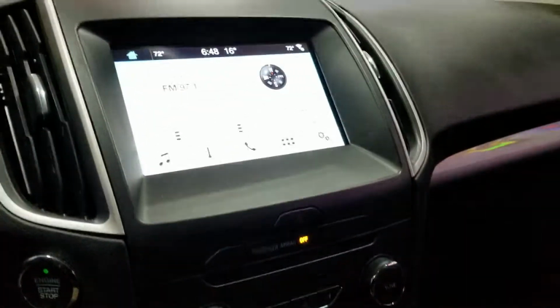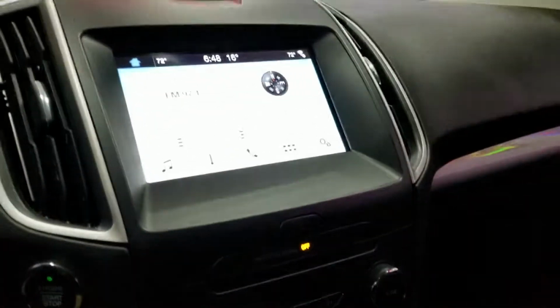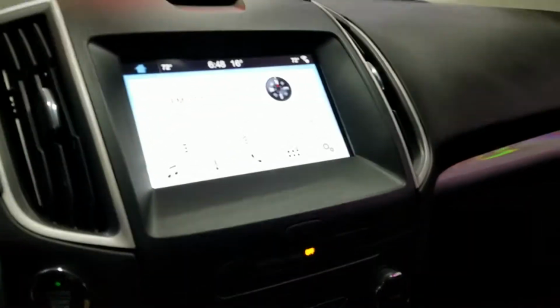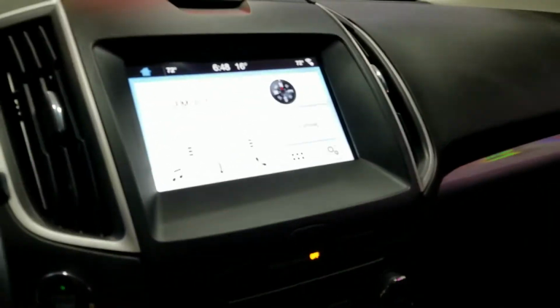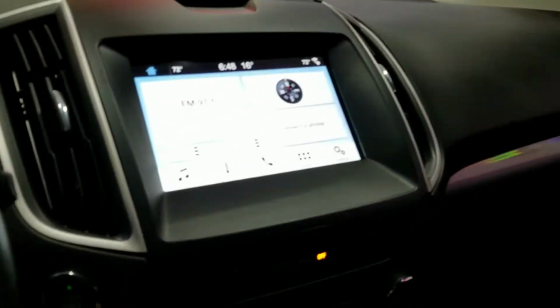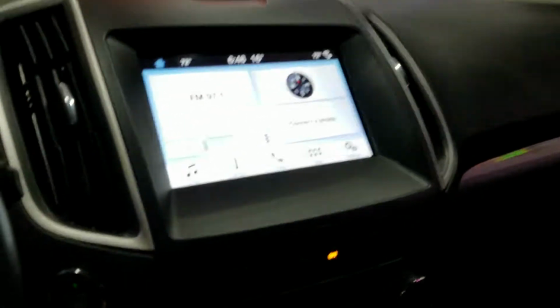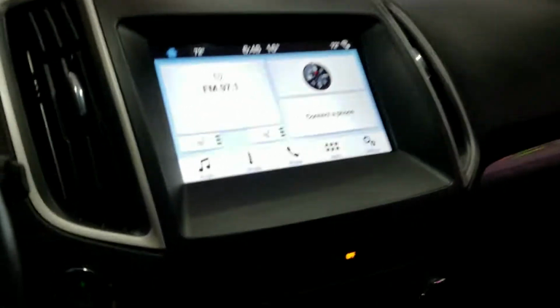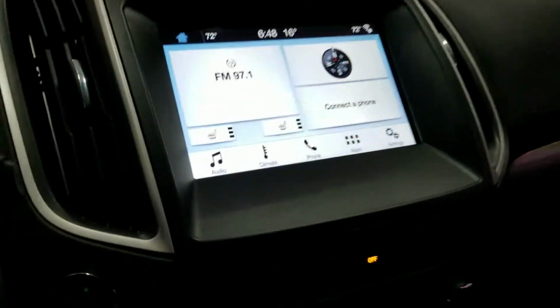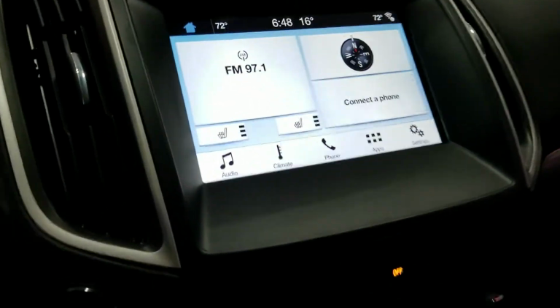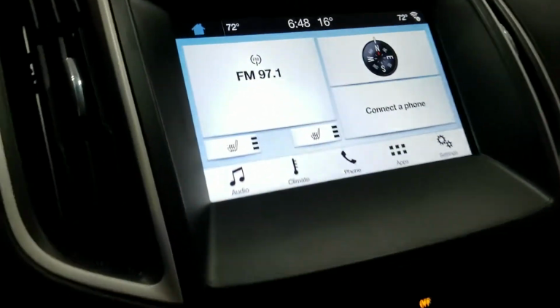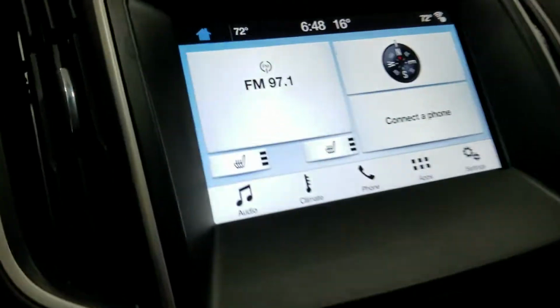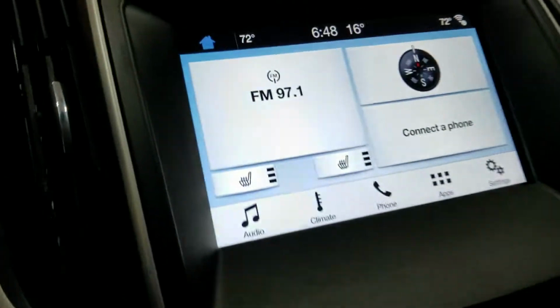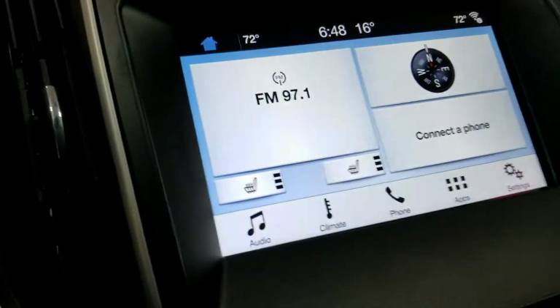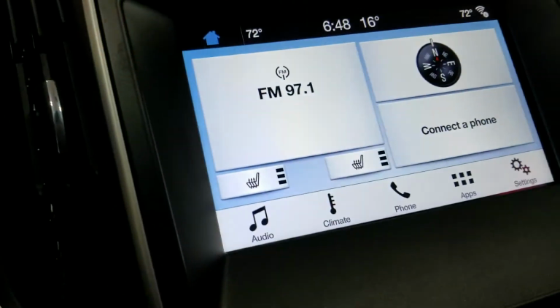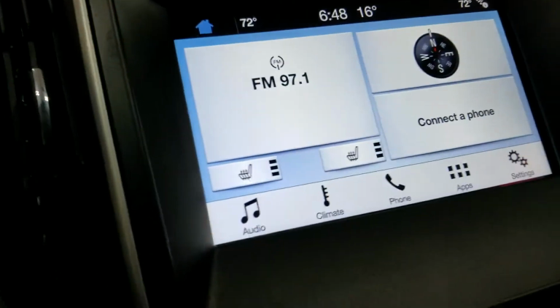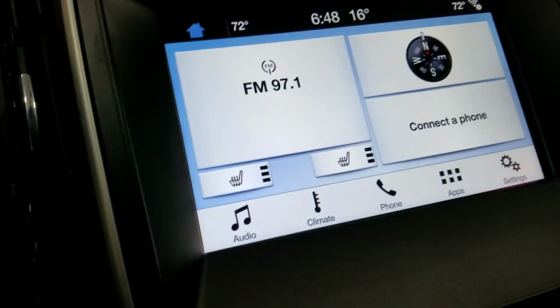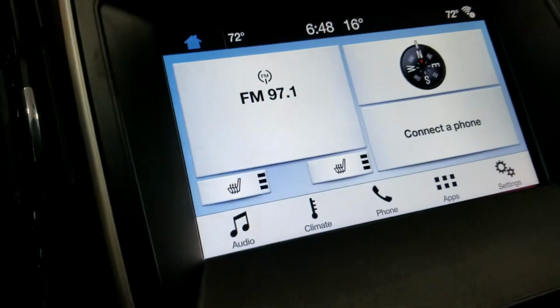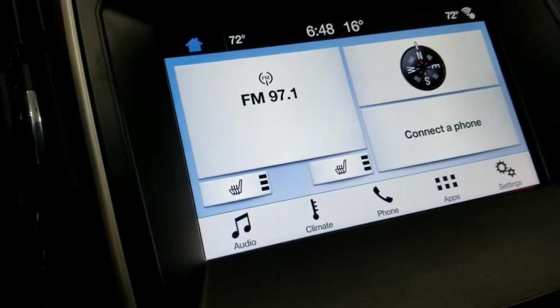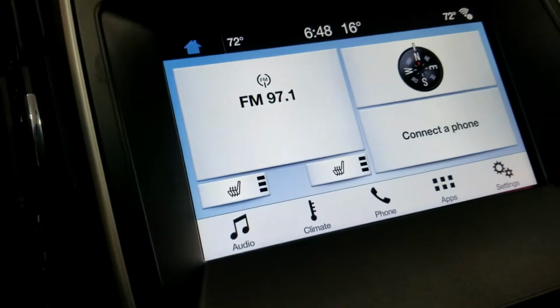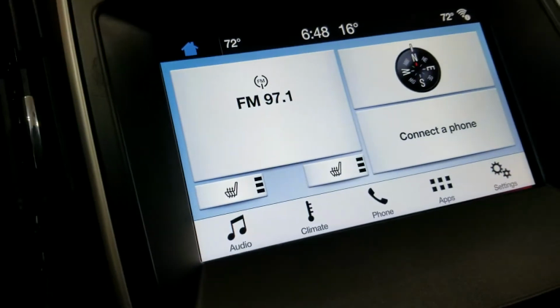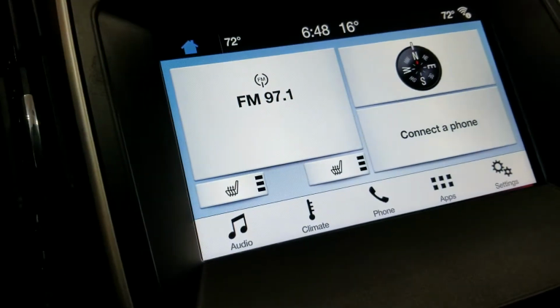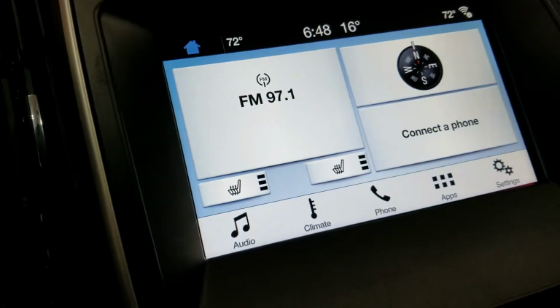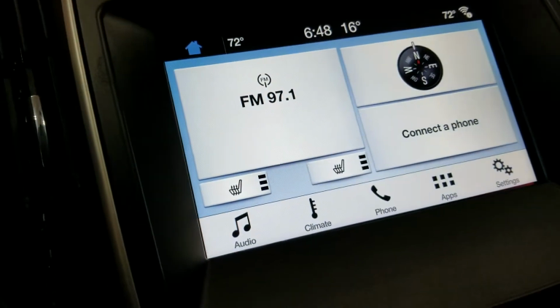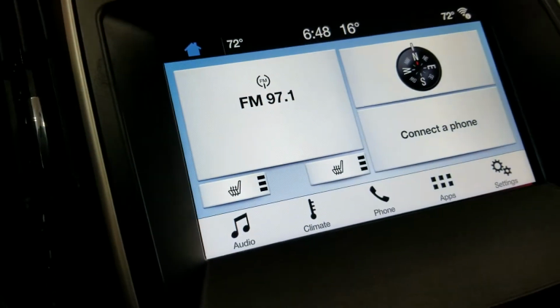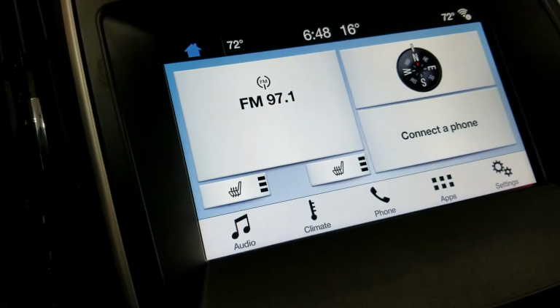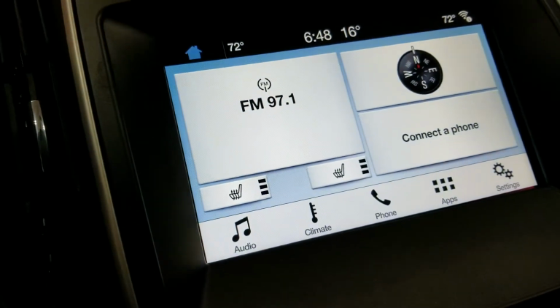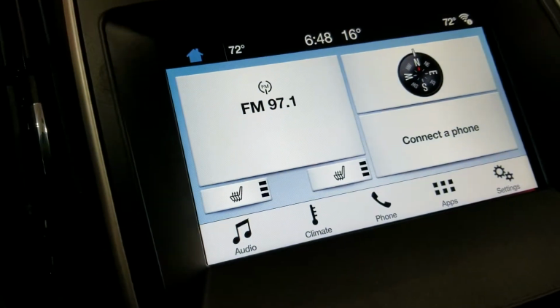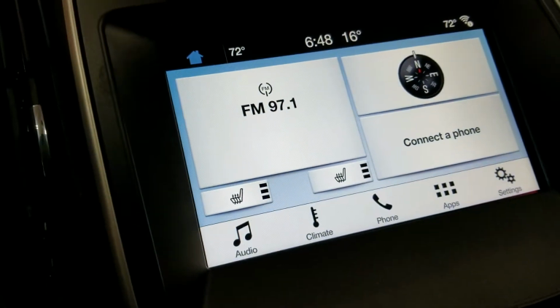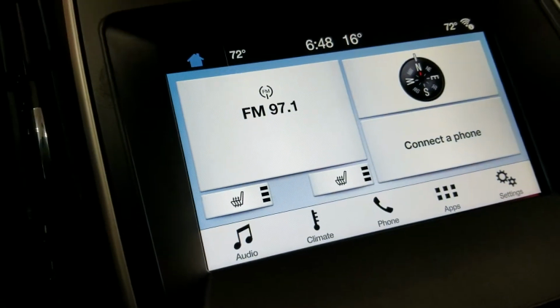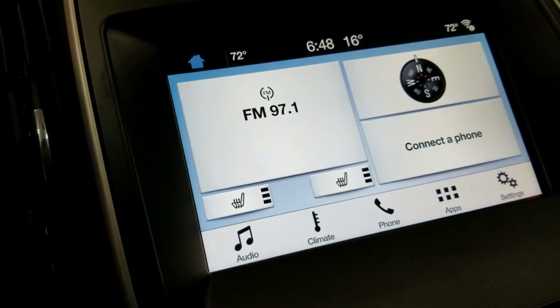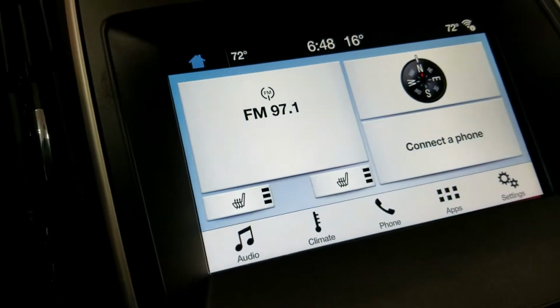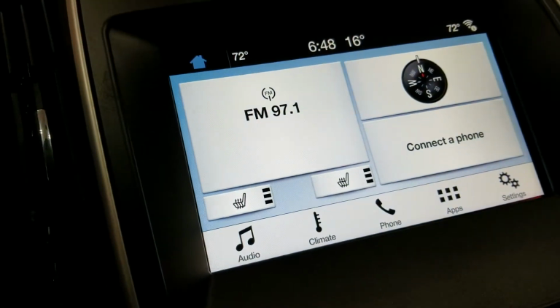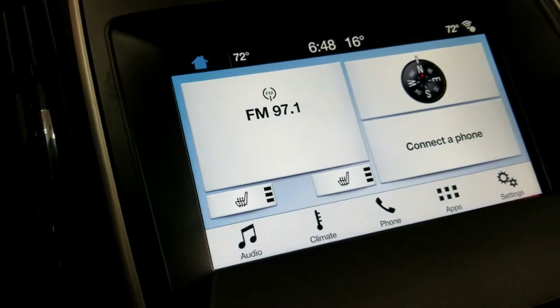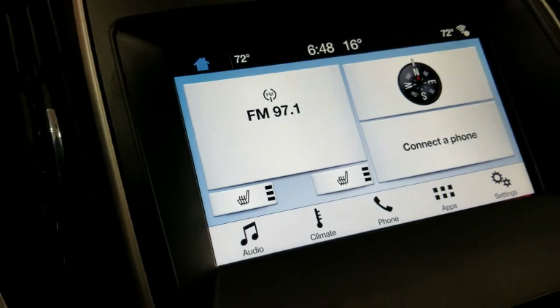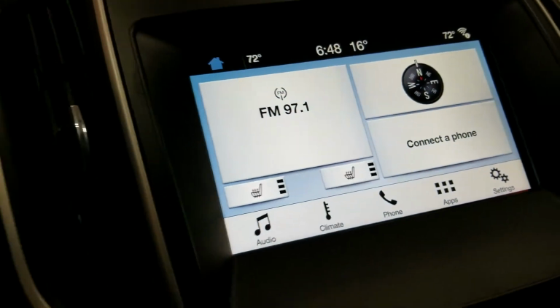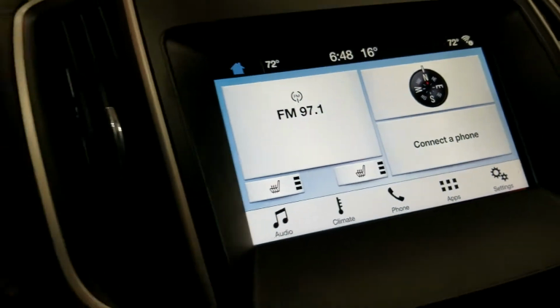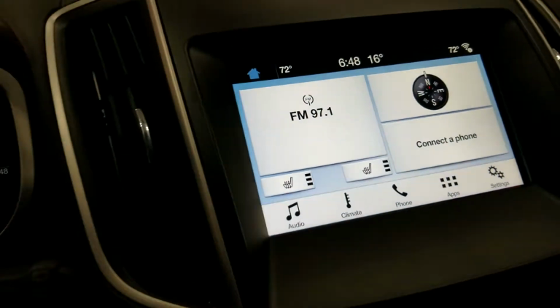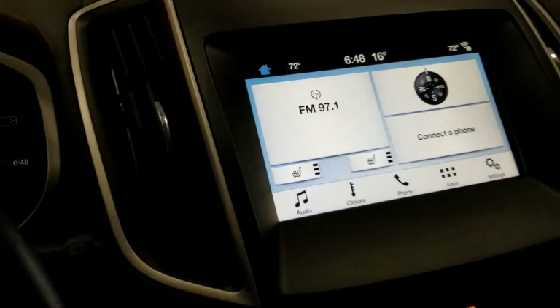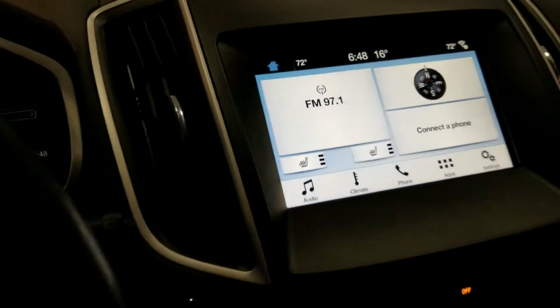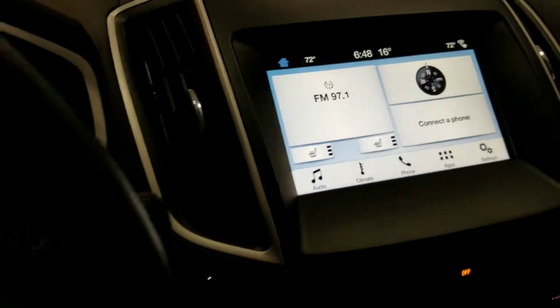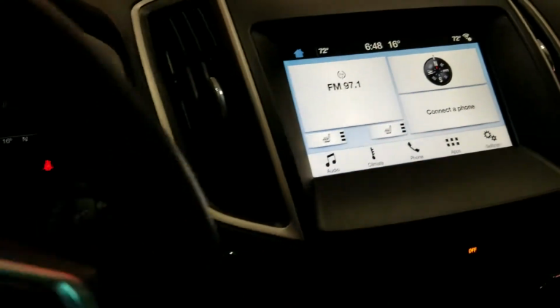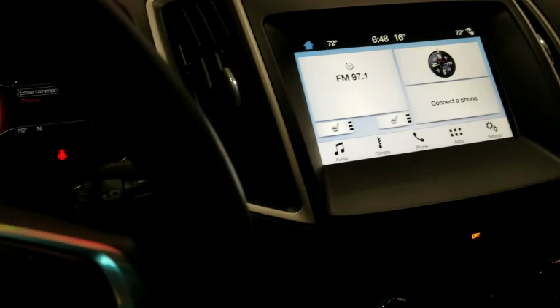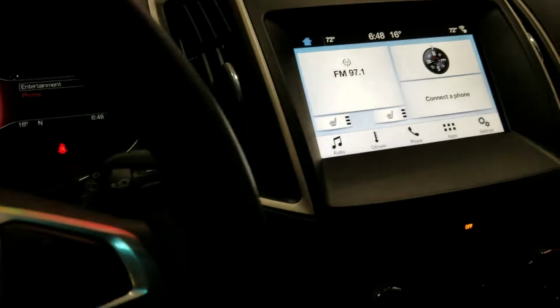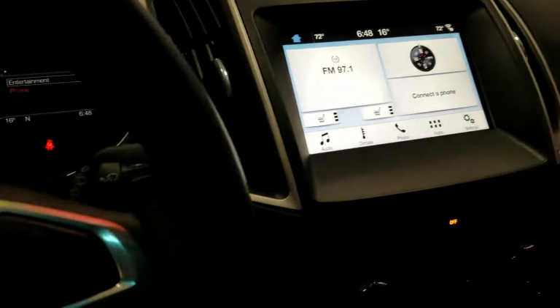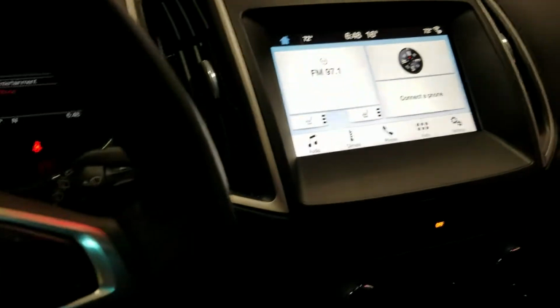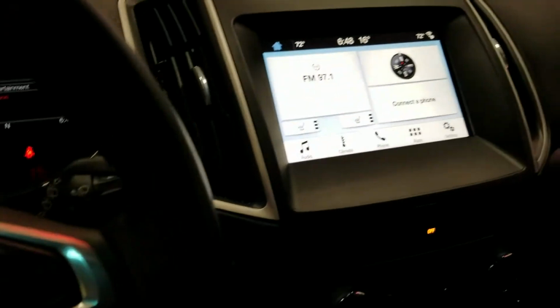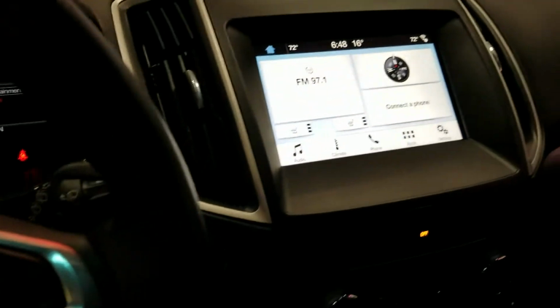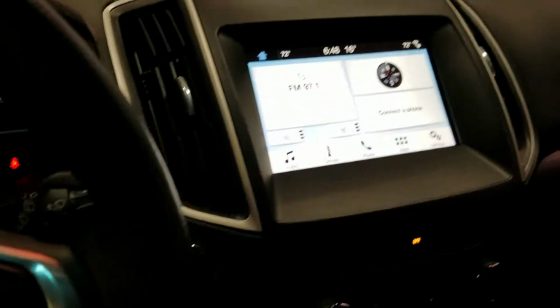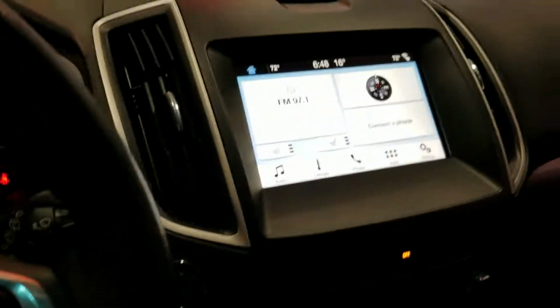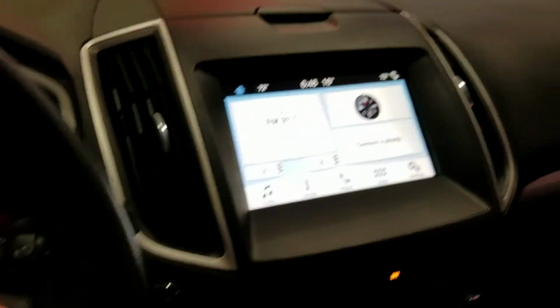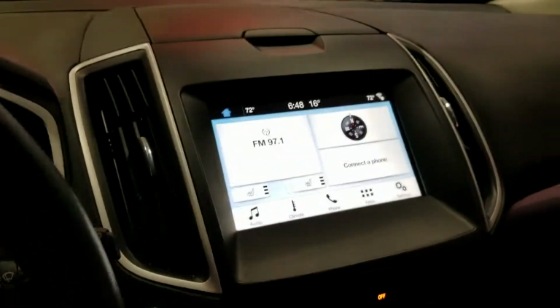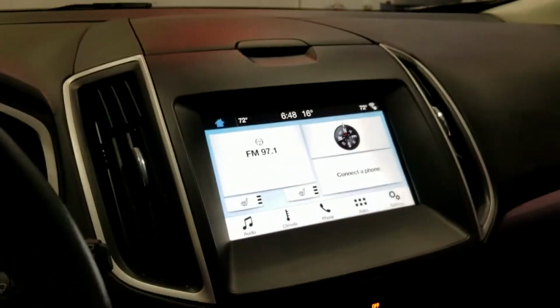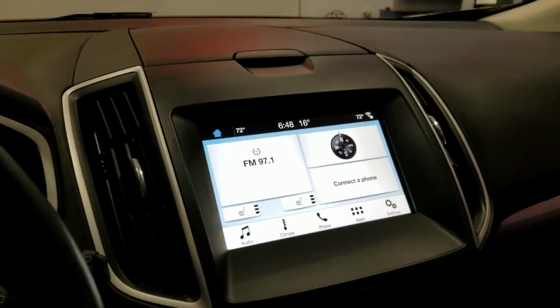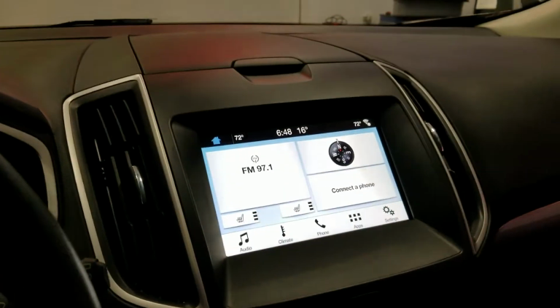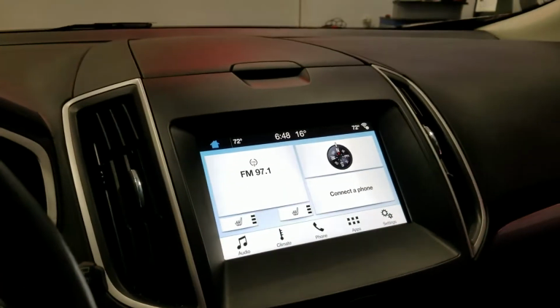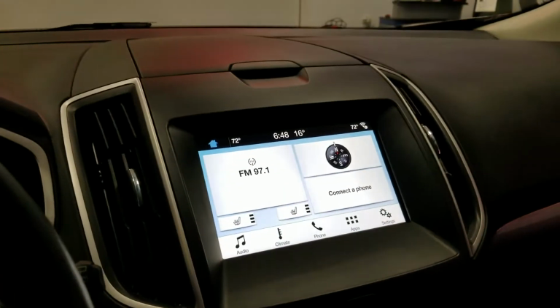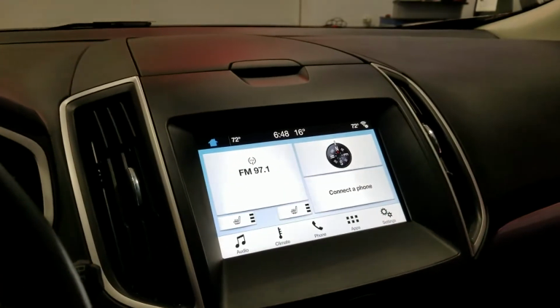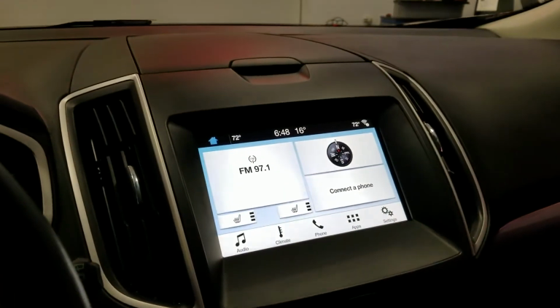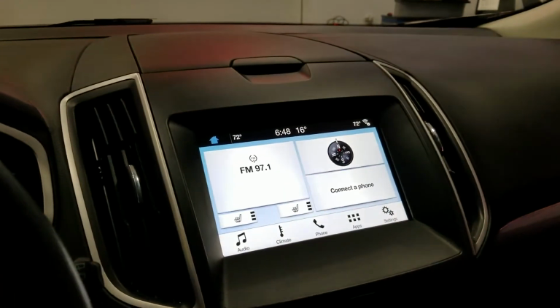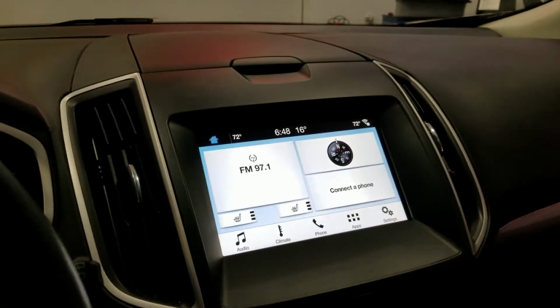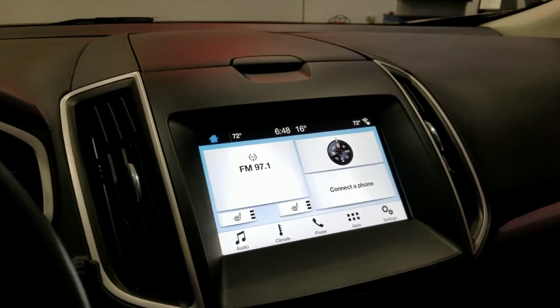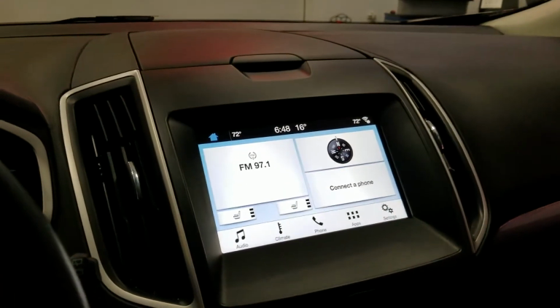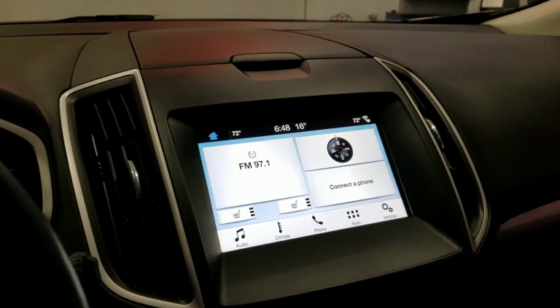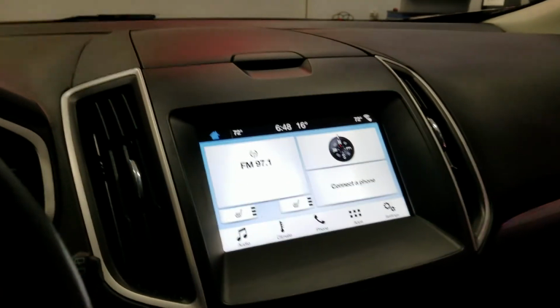Really nice. Again, that new Sync 3 system — awesome vehicle. Come down to Johnston Ford and check it out.